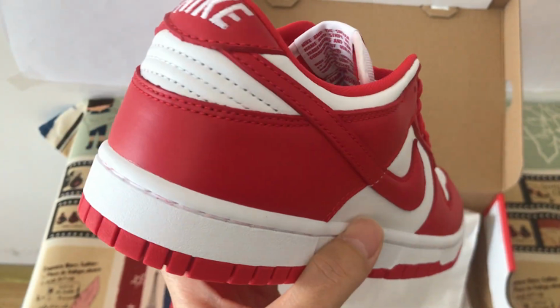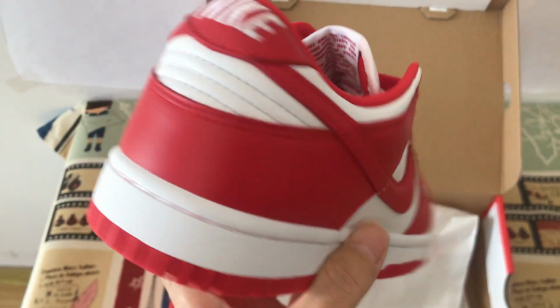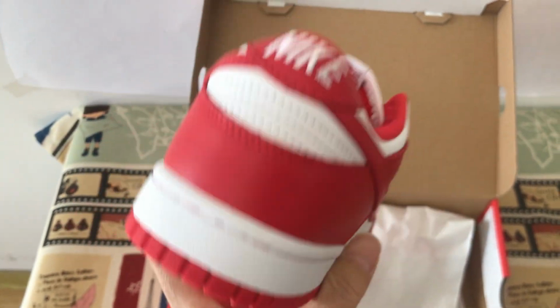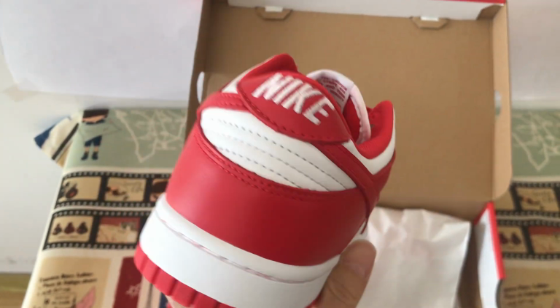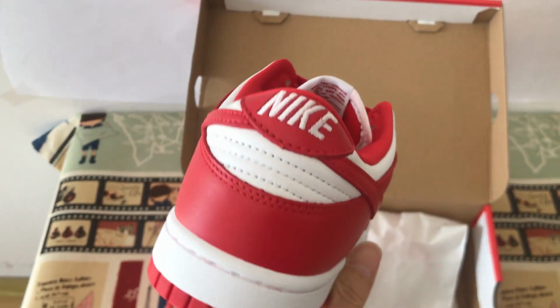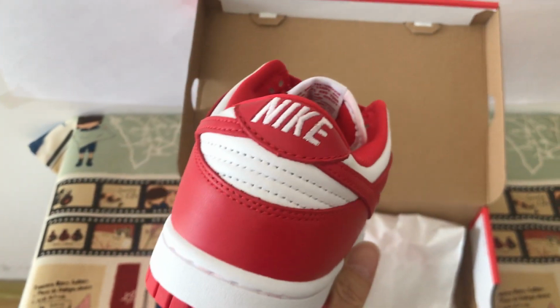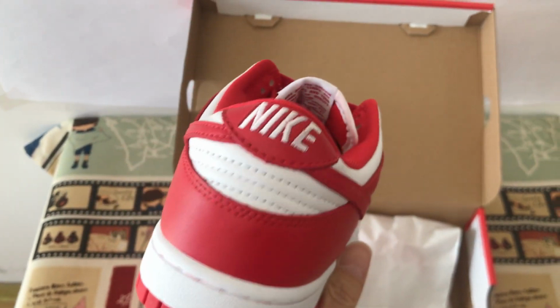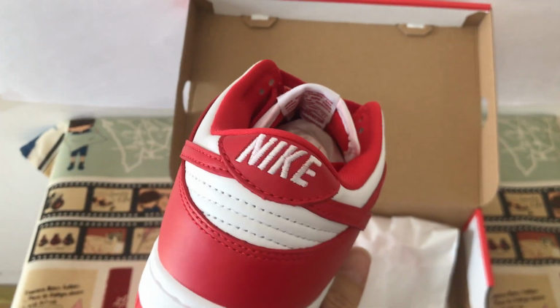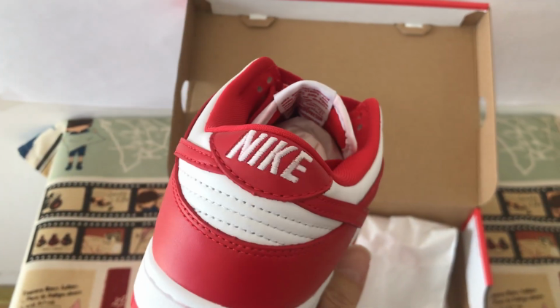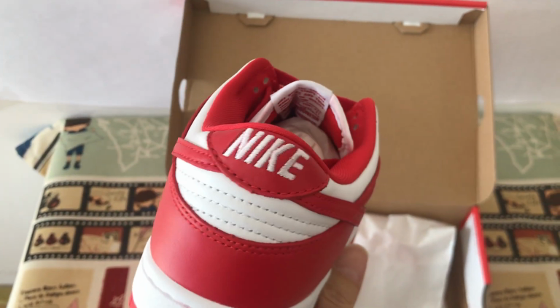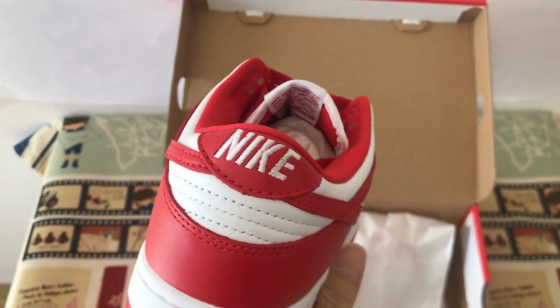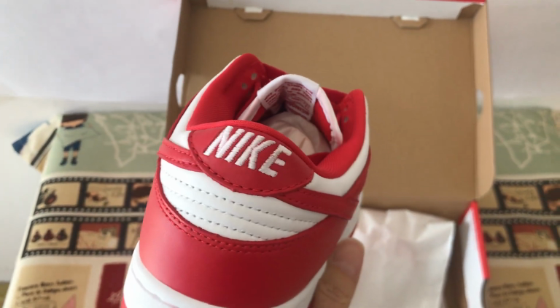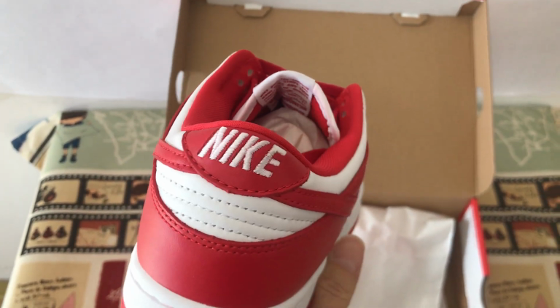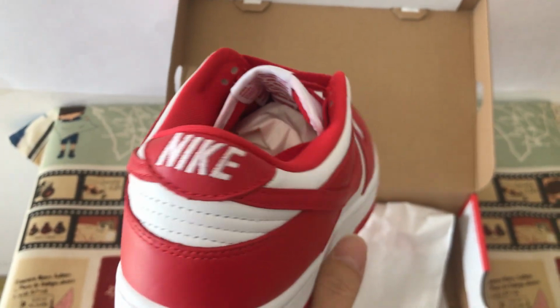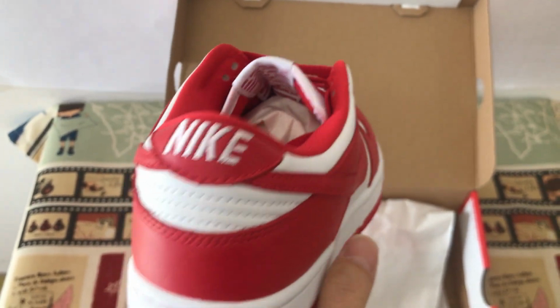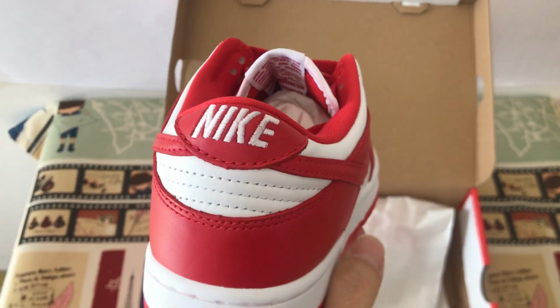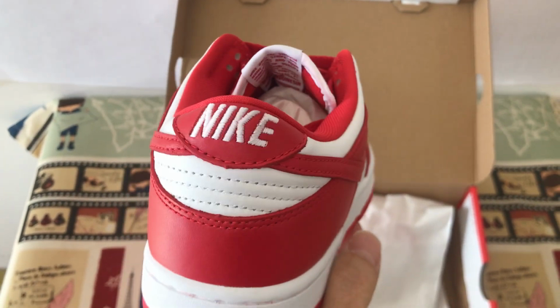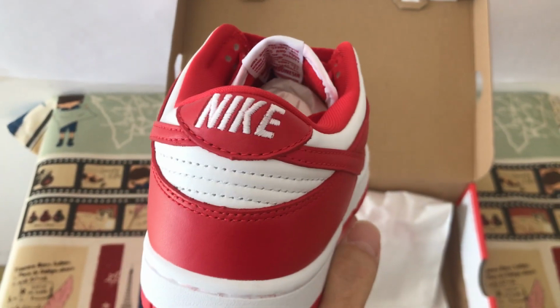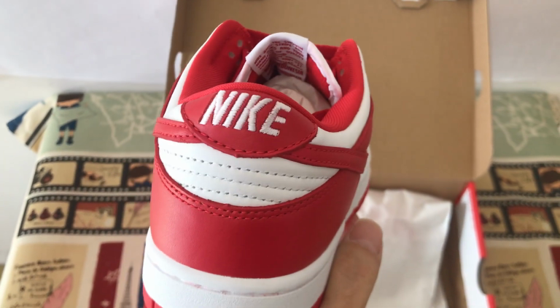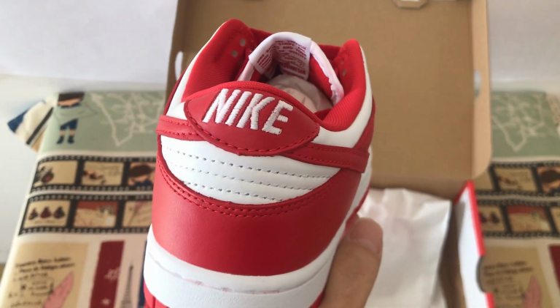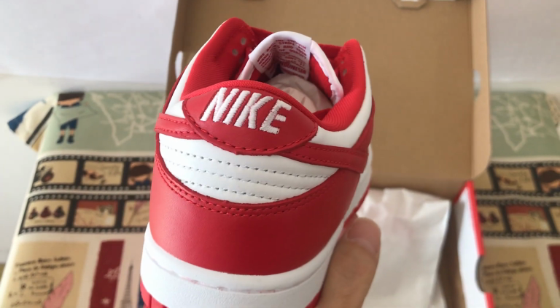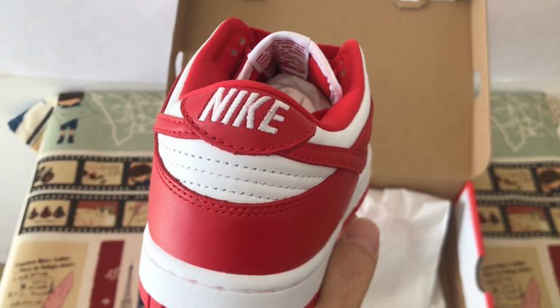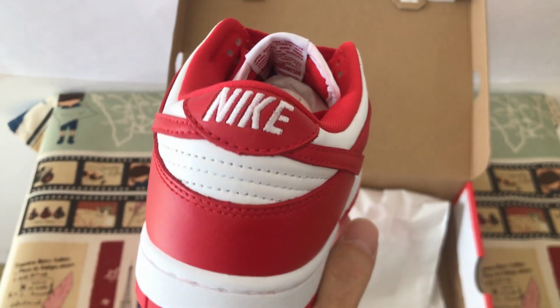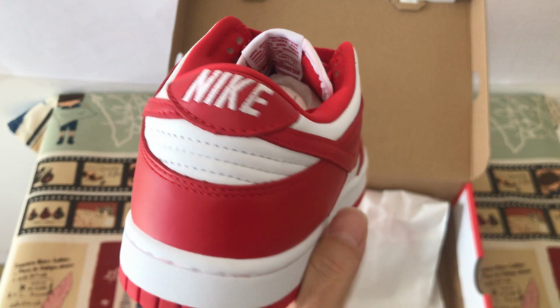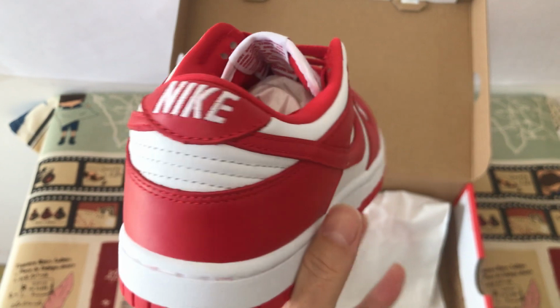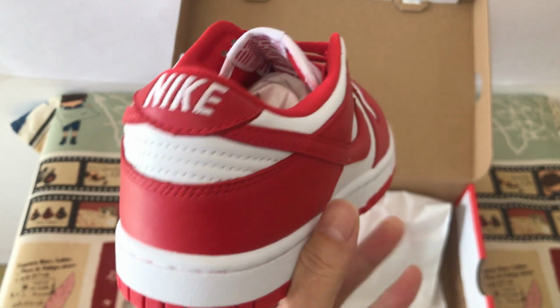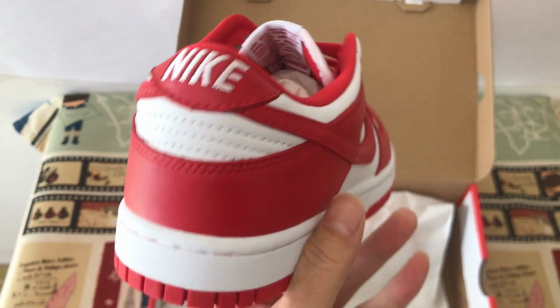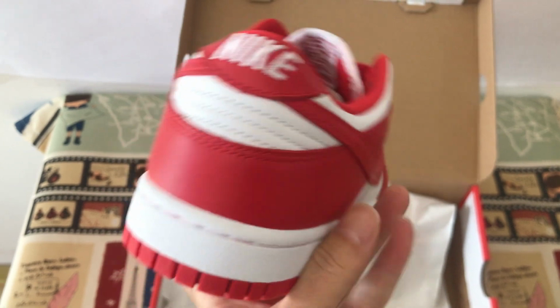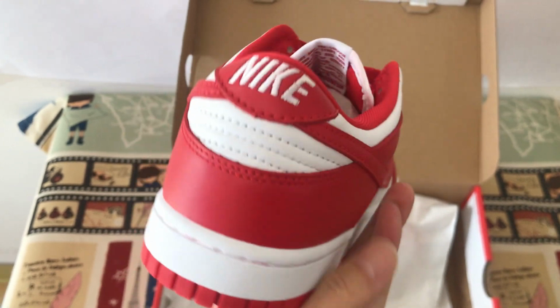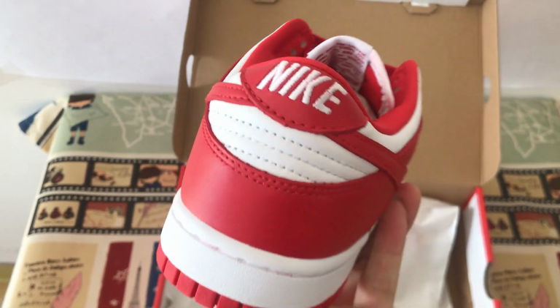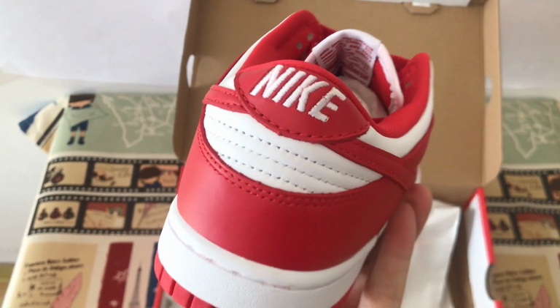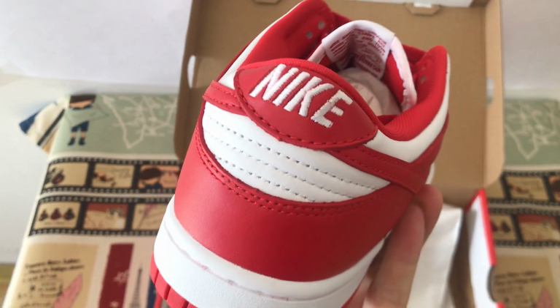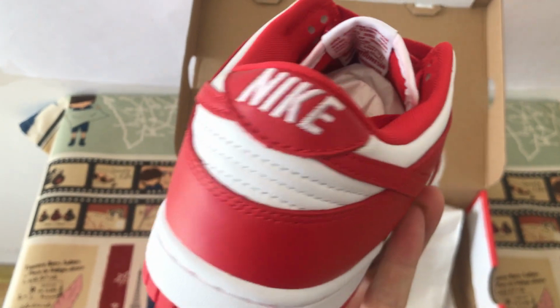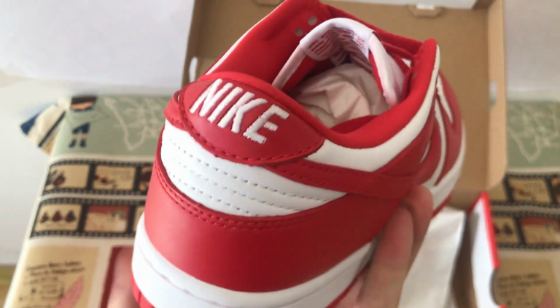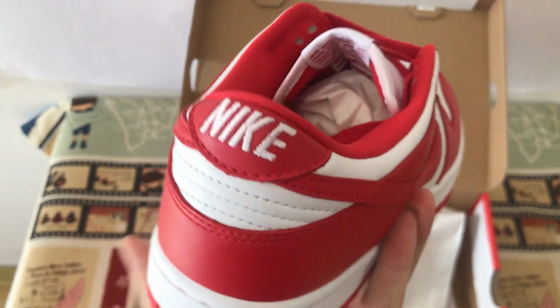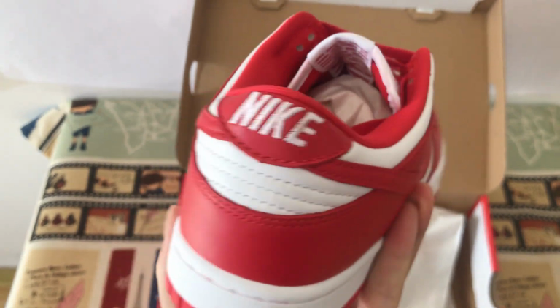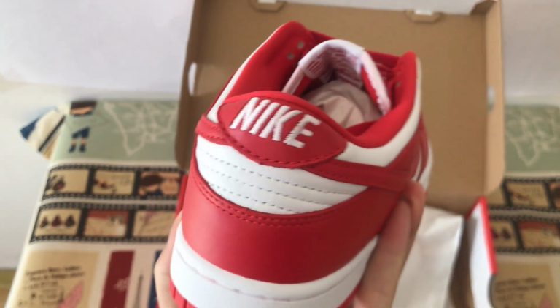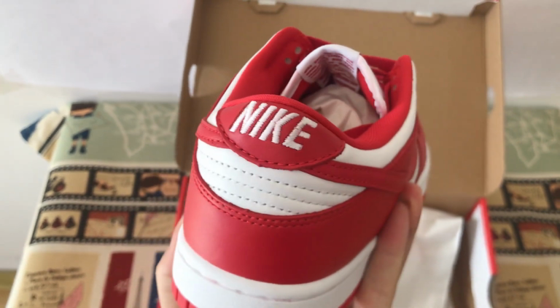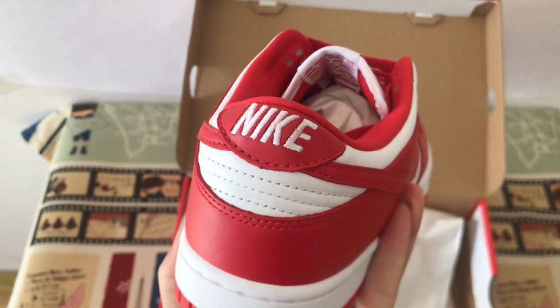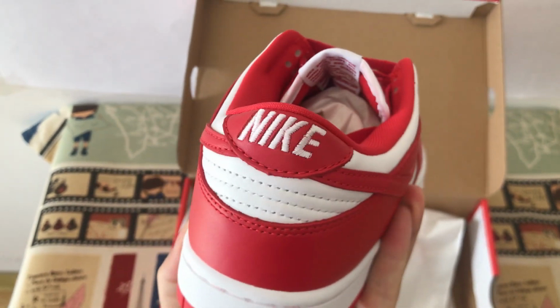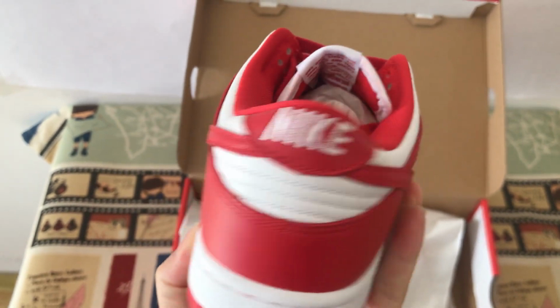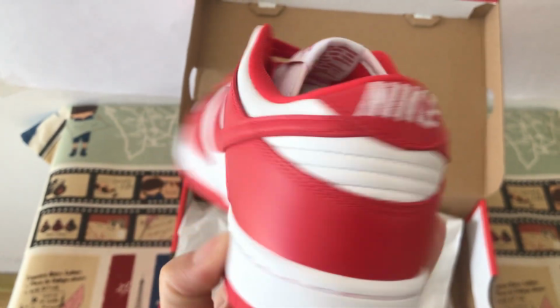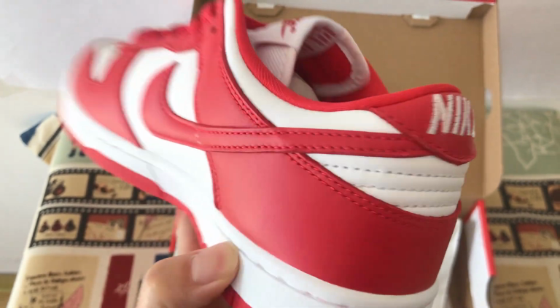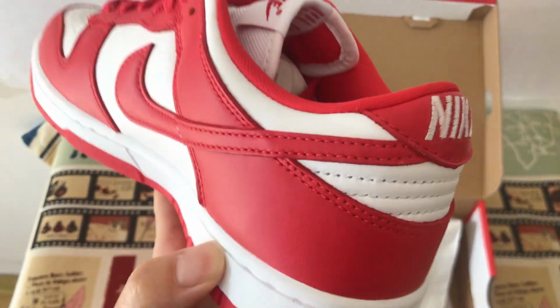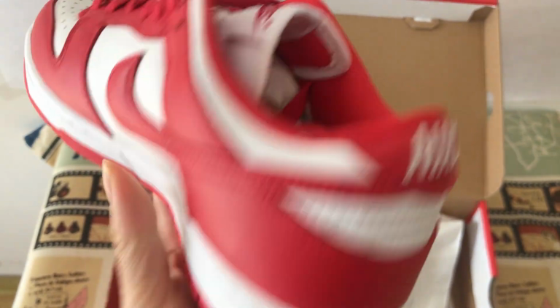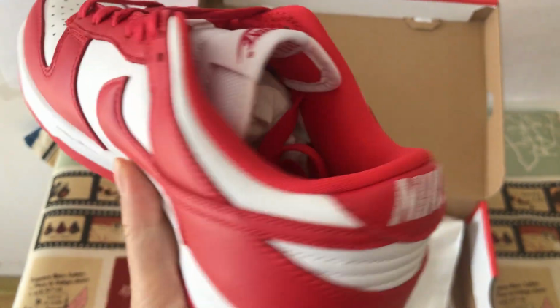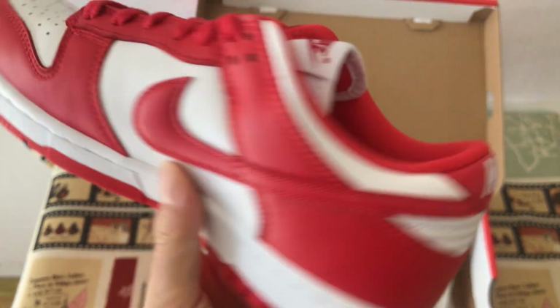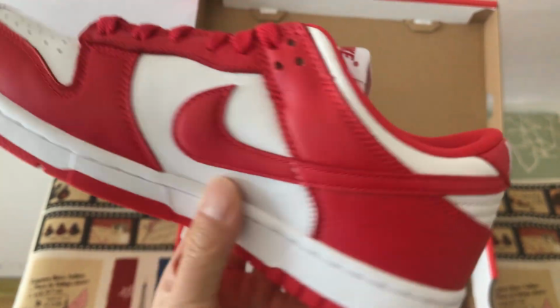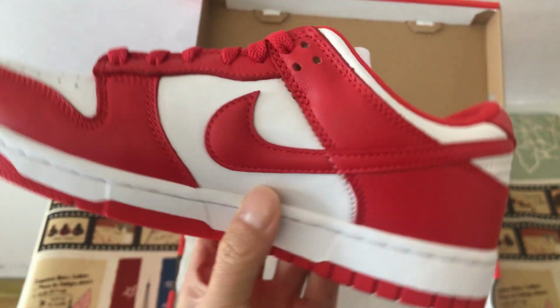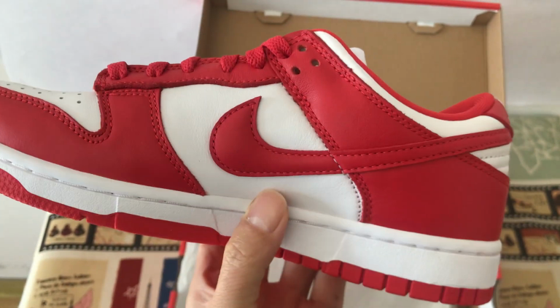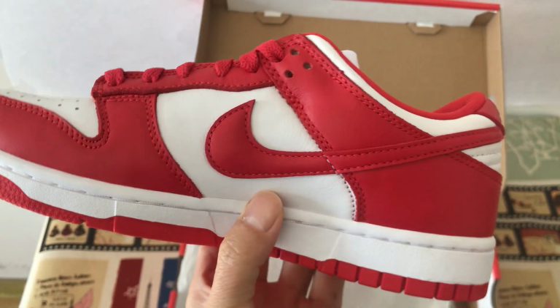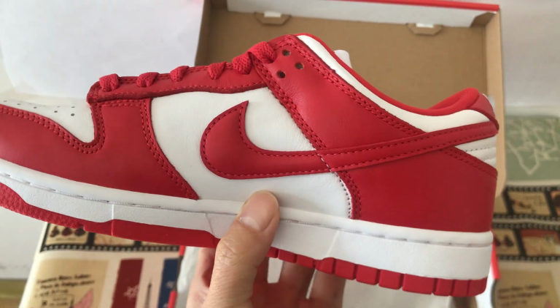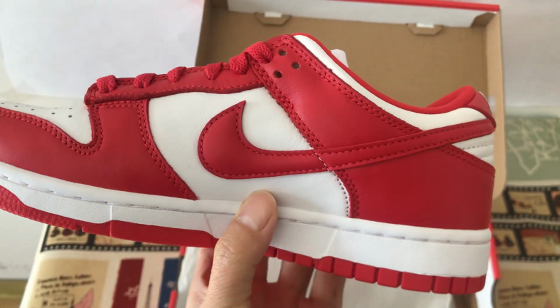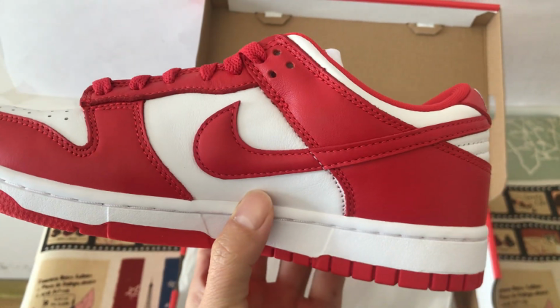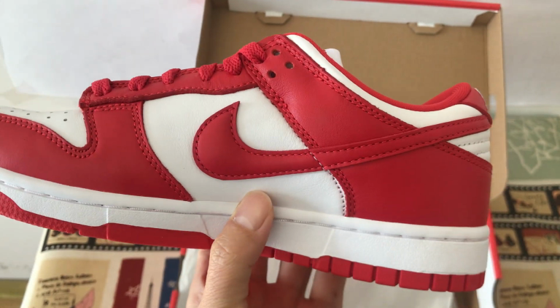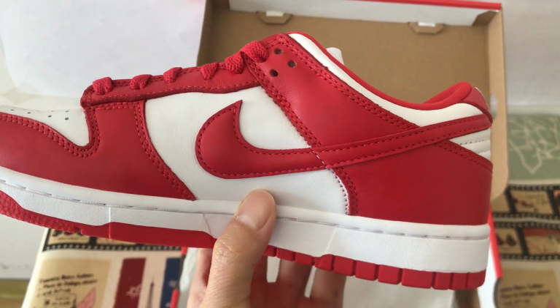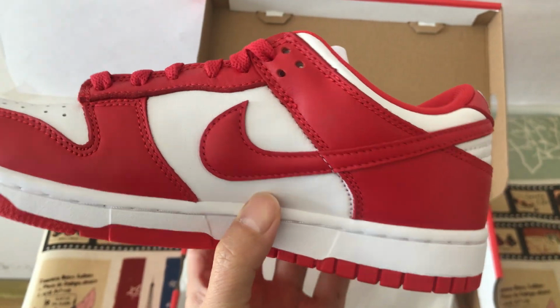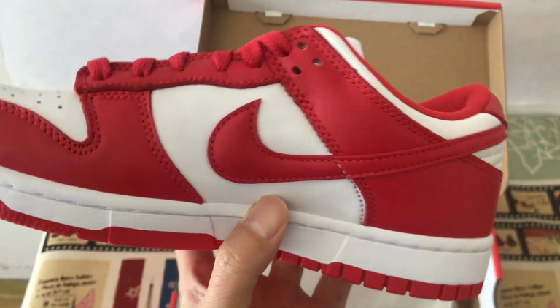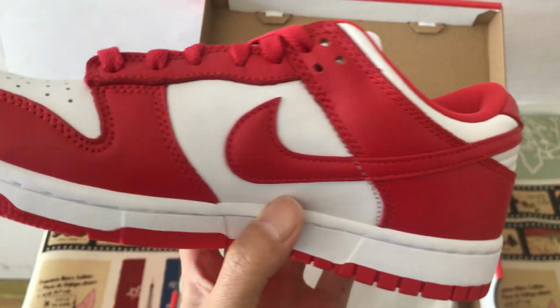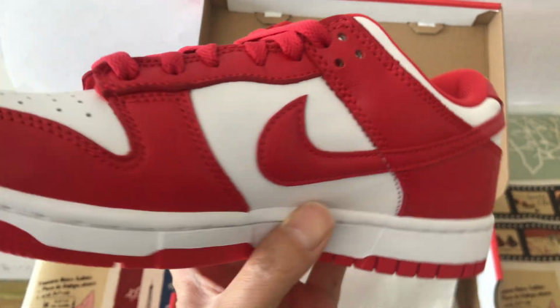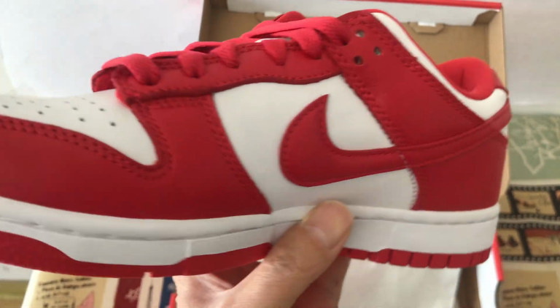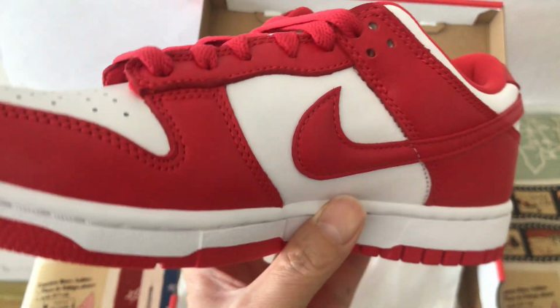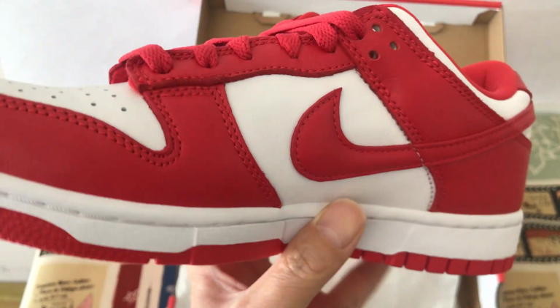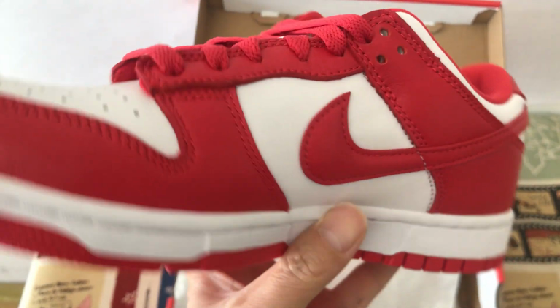That's the back view with the Nike logo and battery here. That's the inside view.